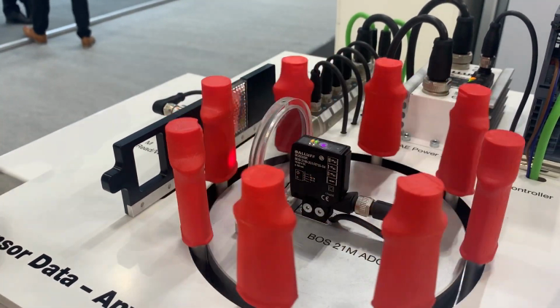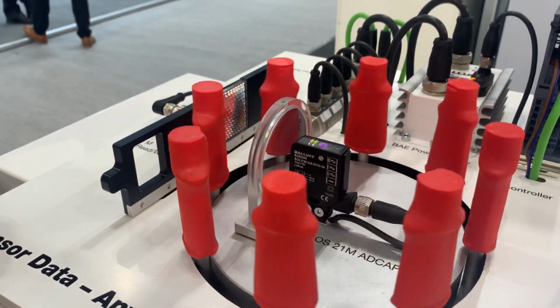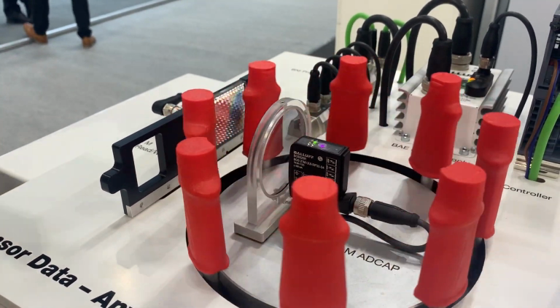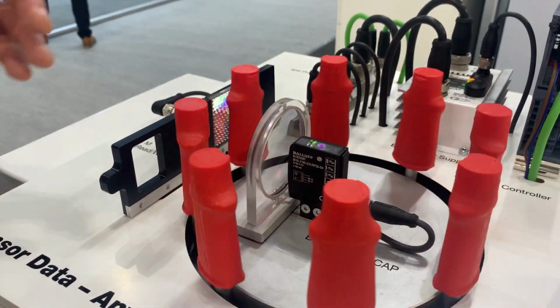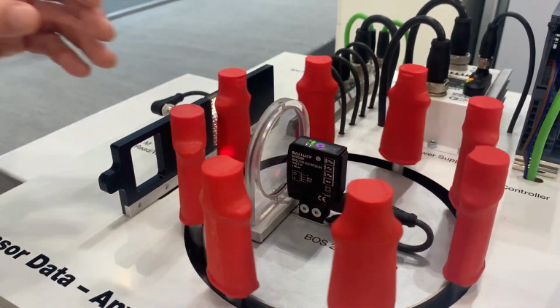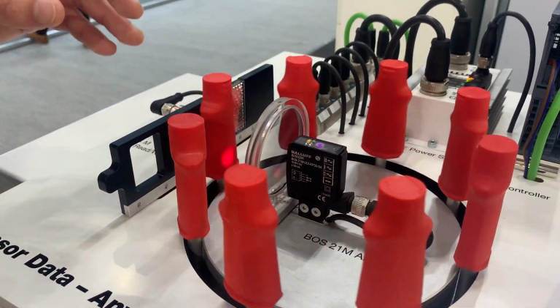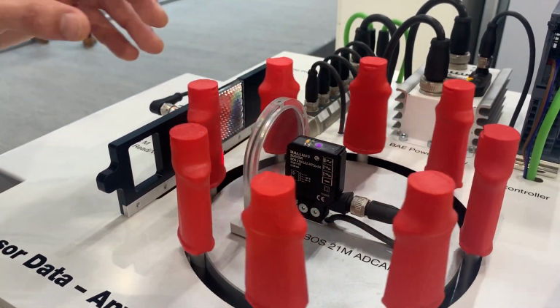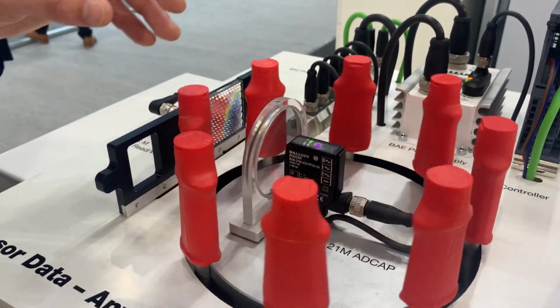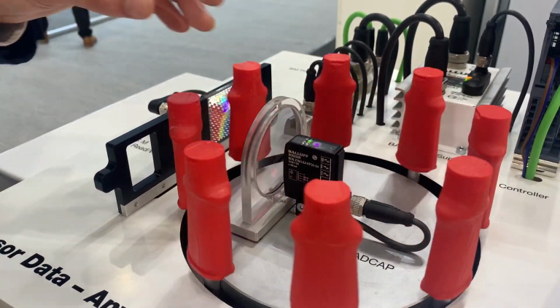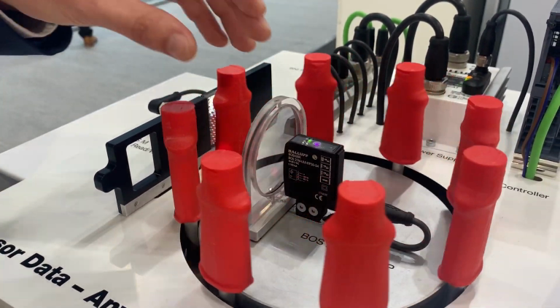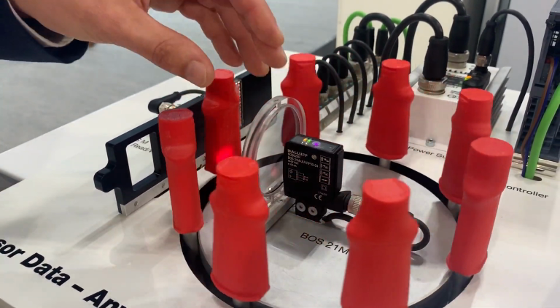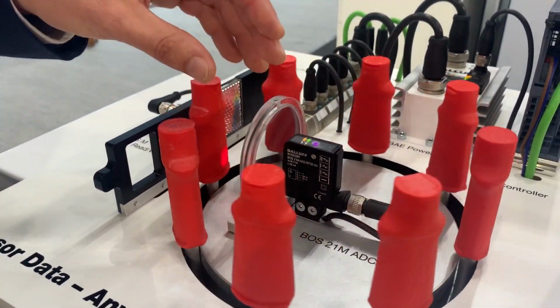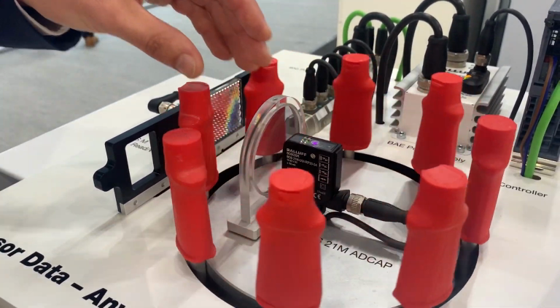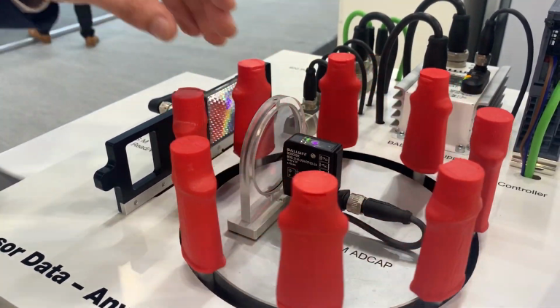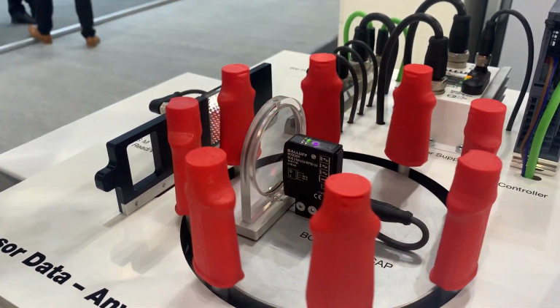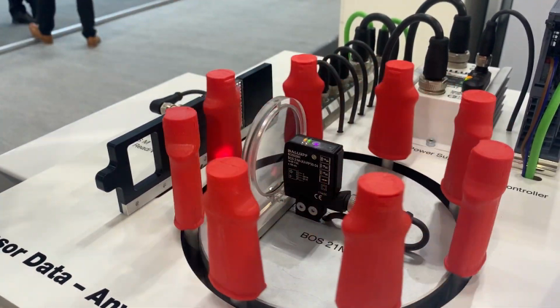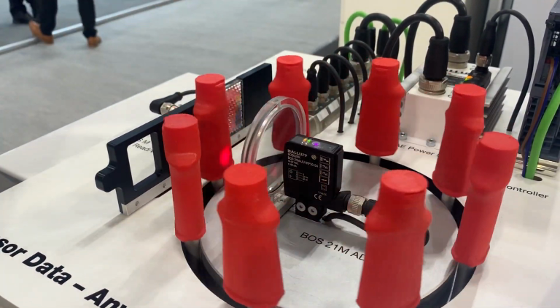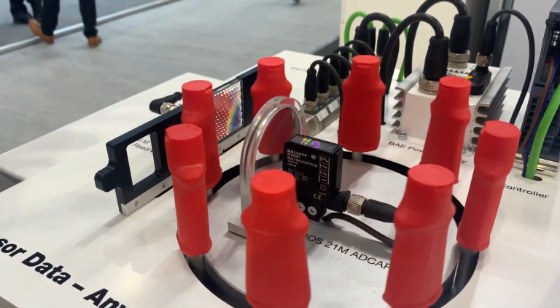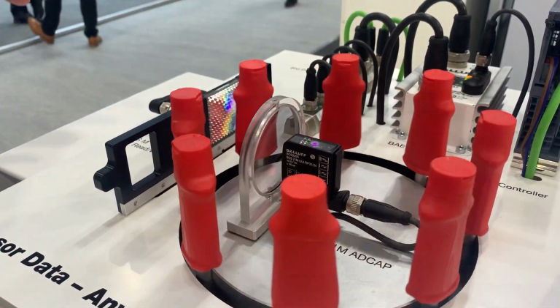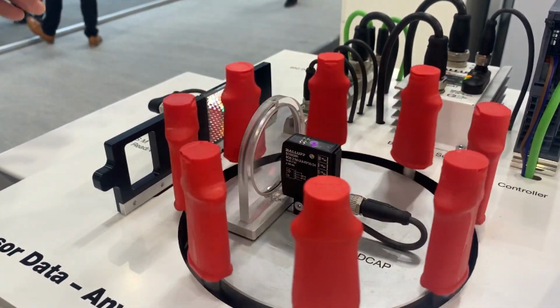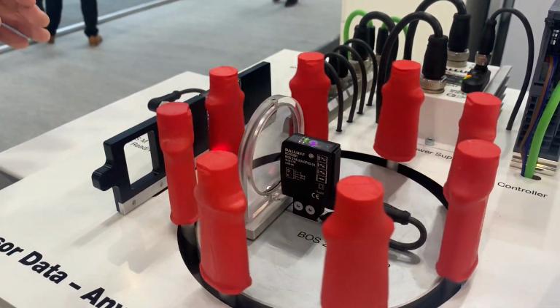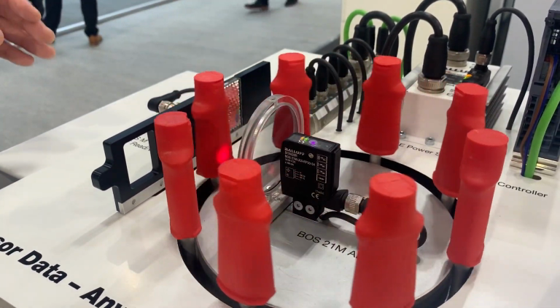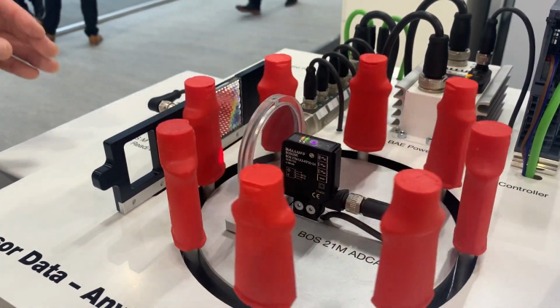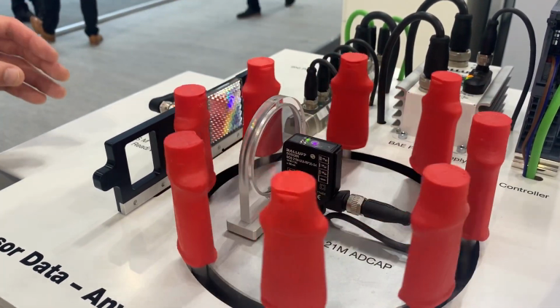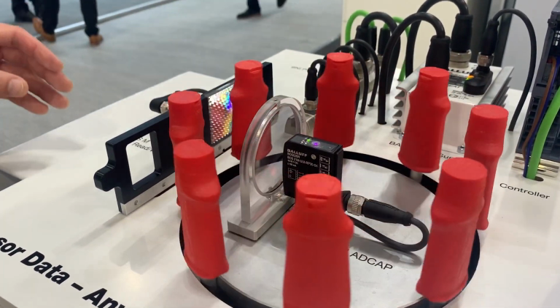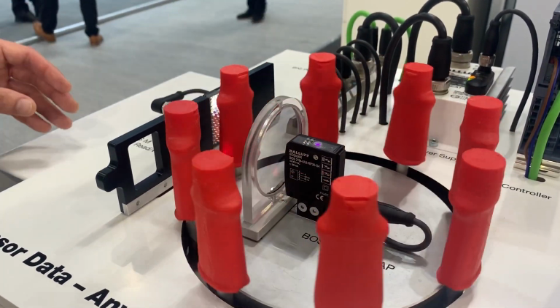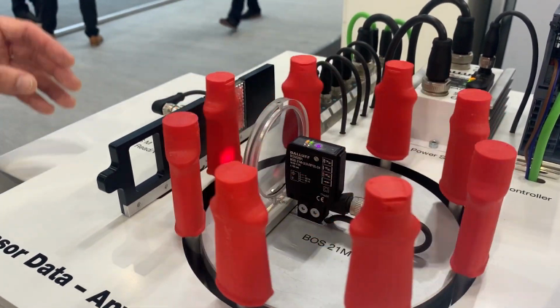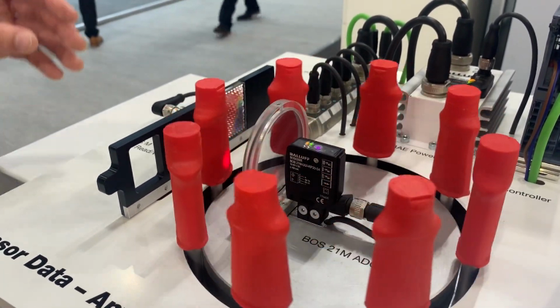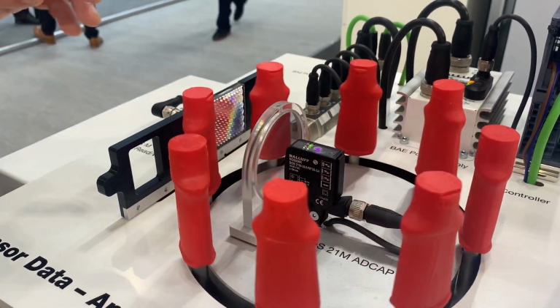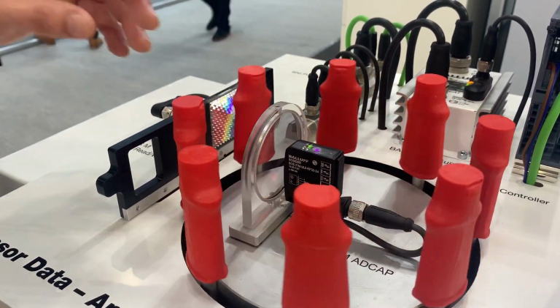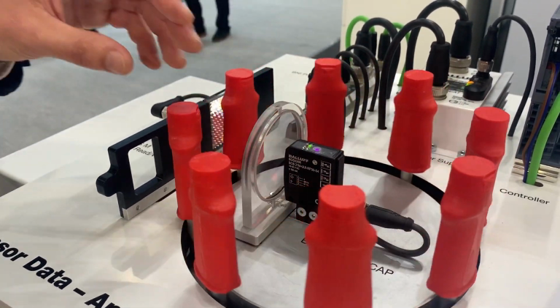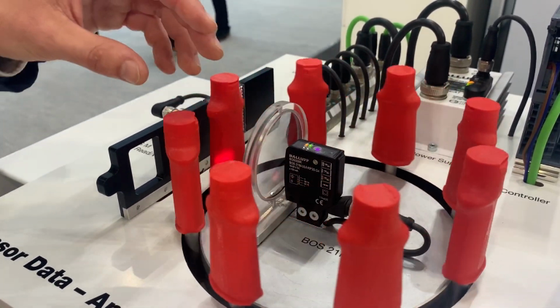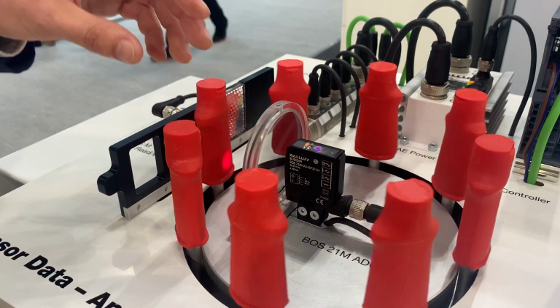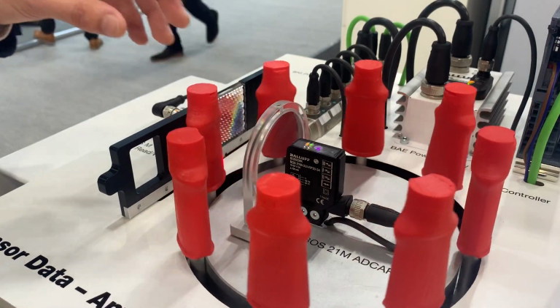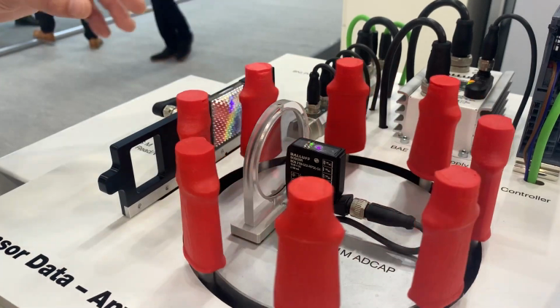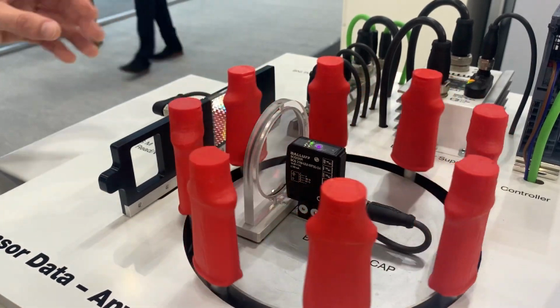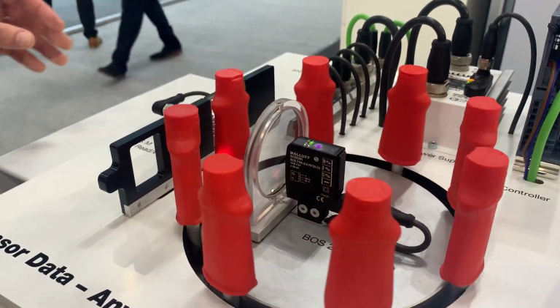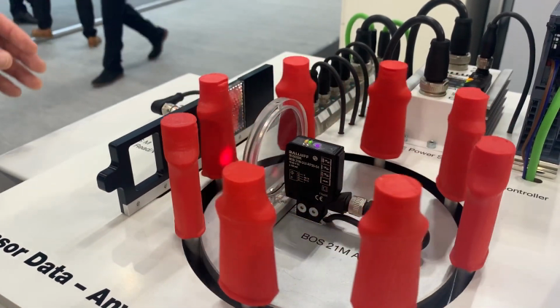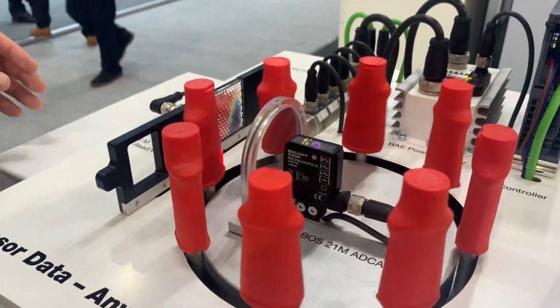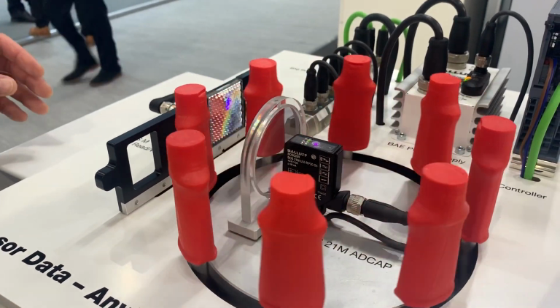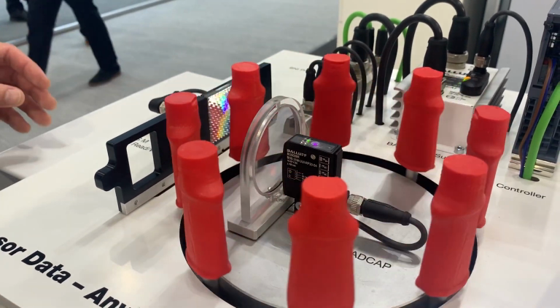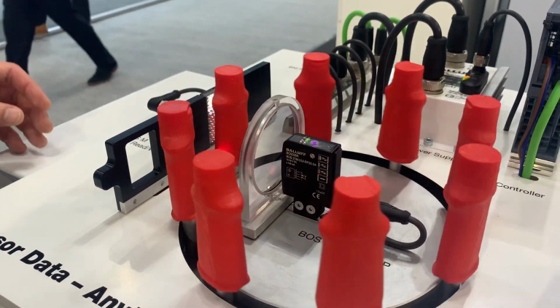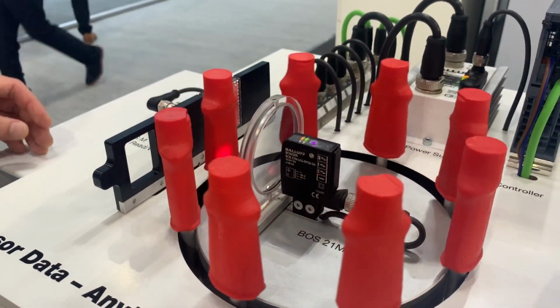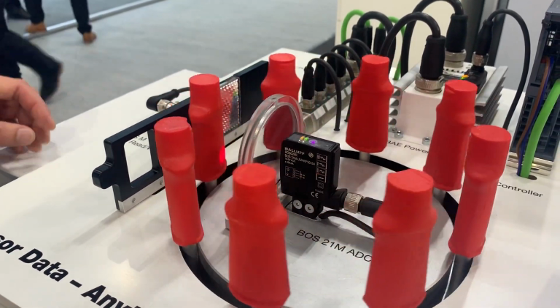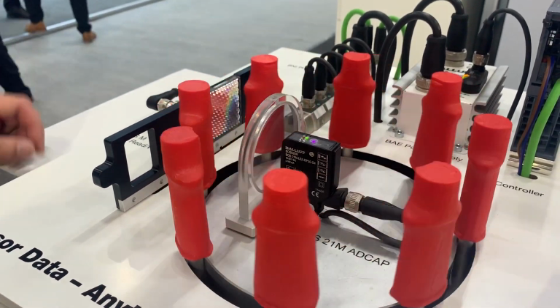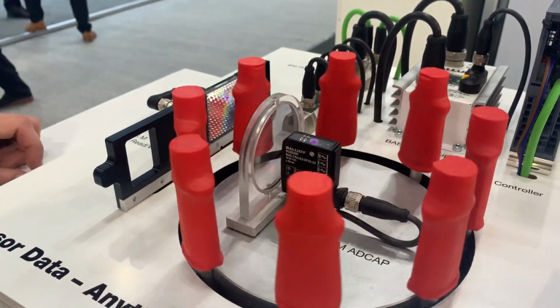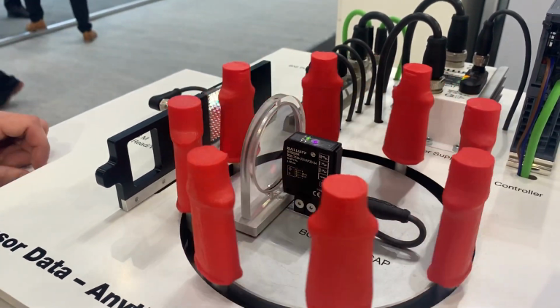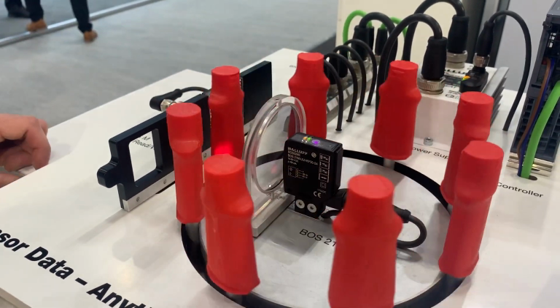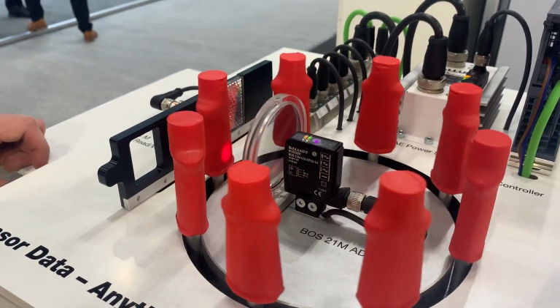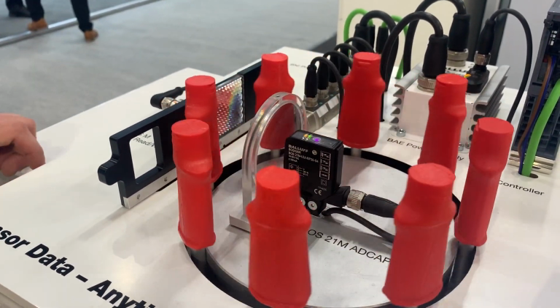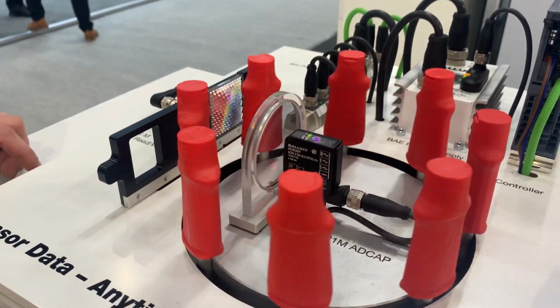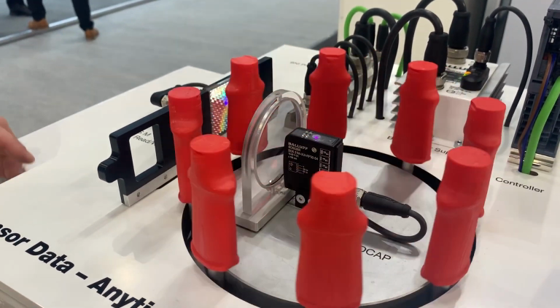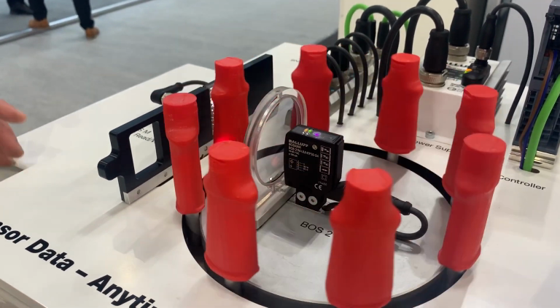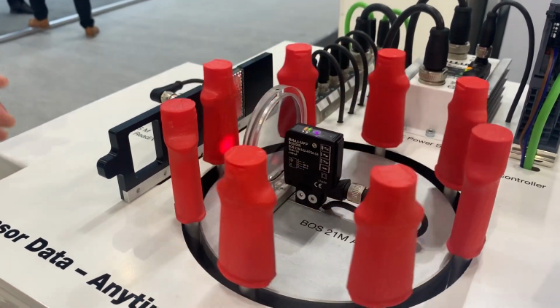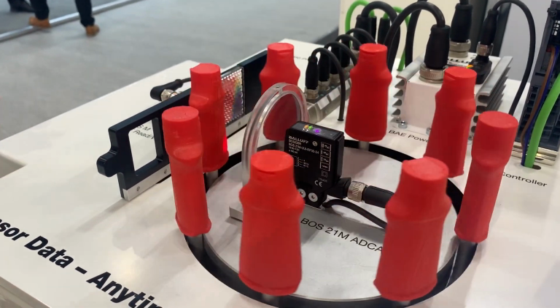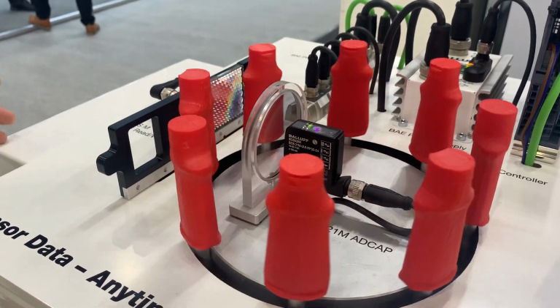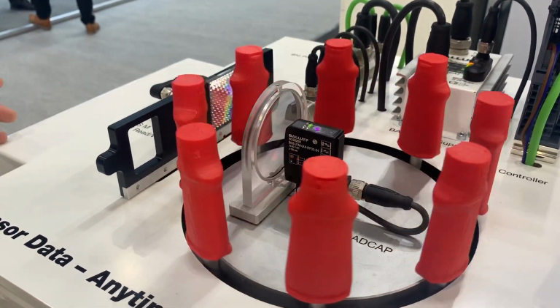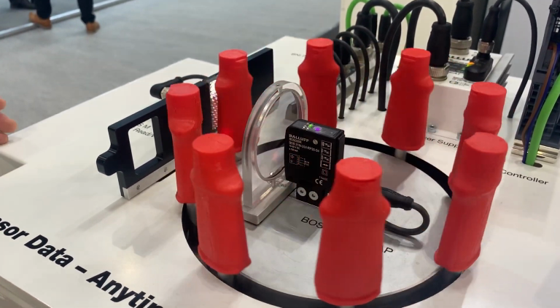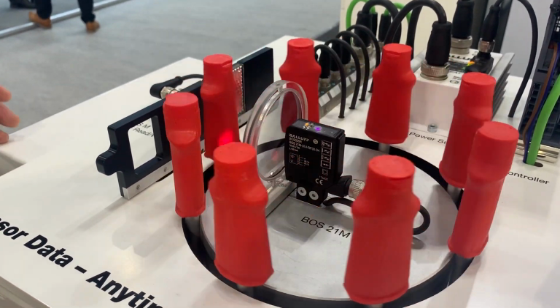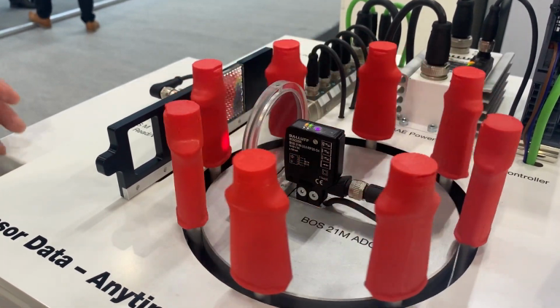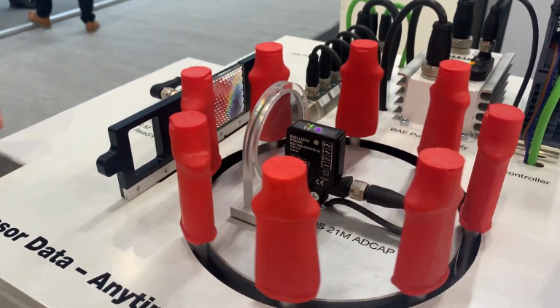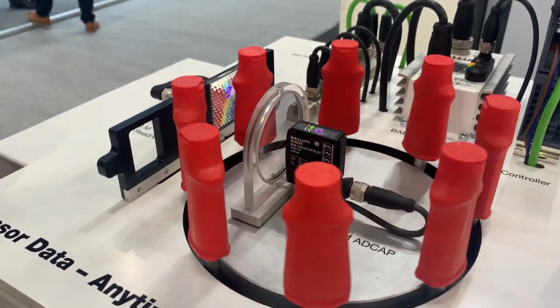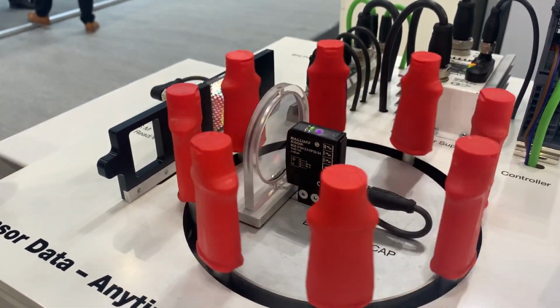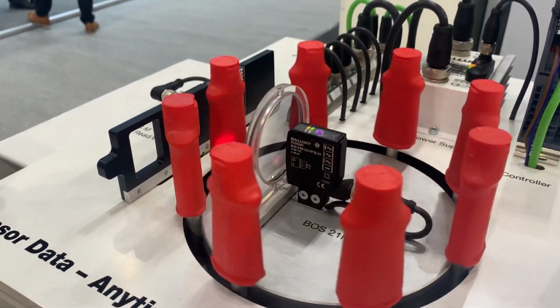If we were to have two of these sensors we can program one as an emitter and one as a receiver, and you can finally get through-beam functionality.